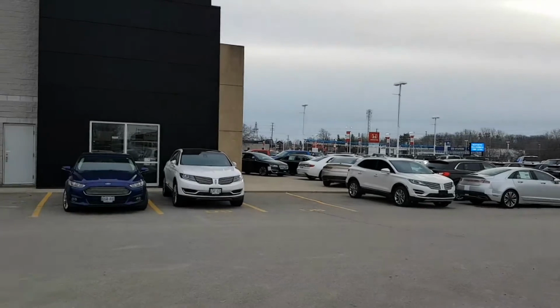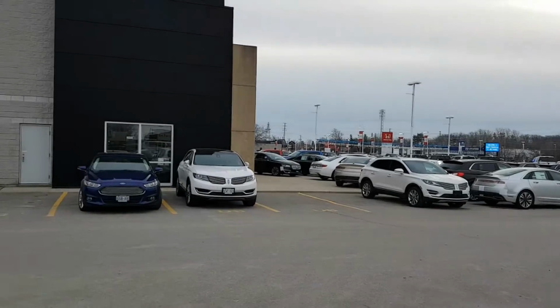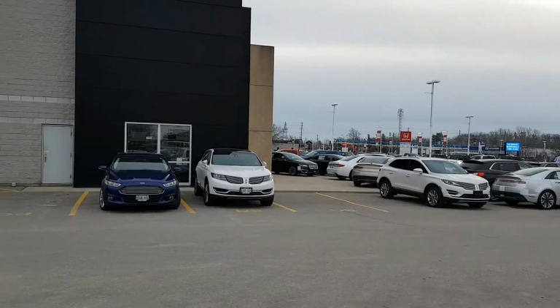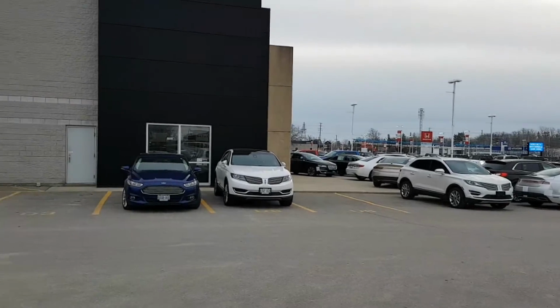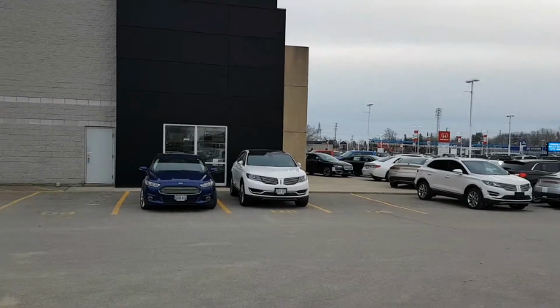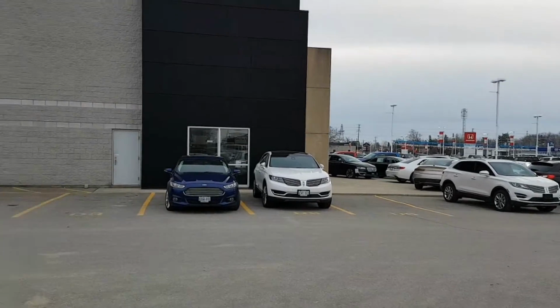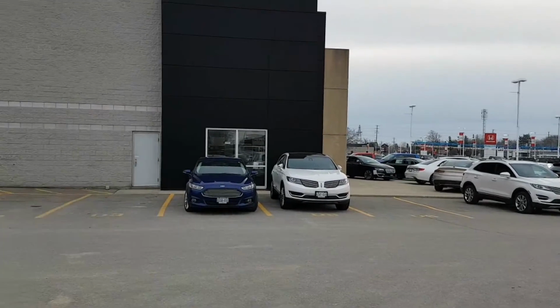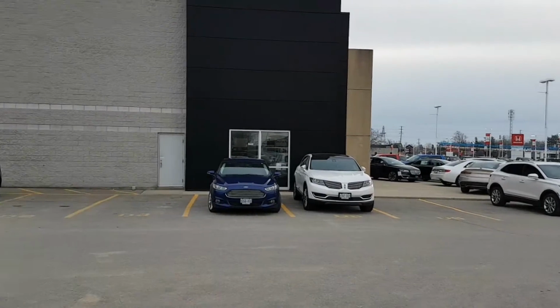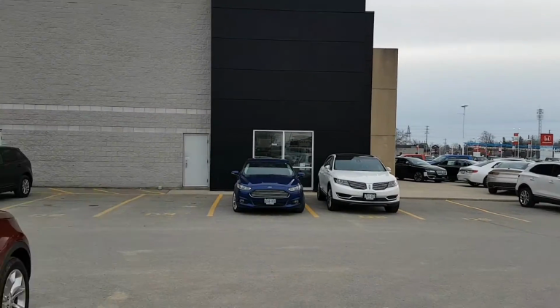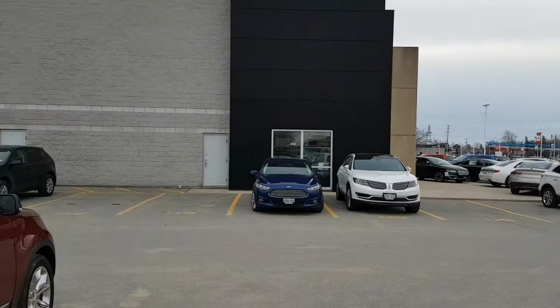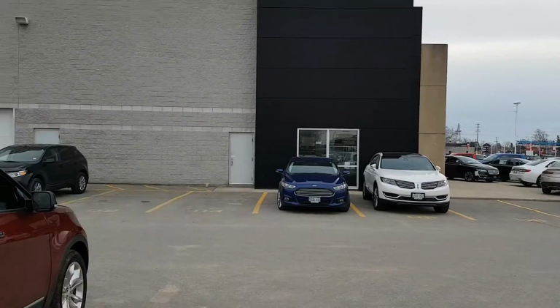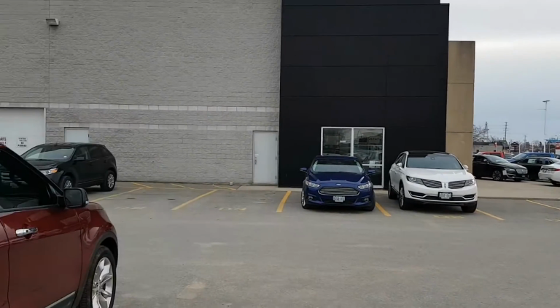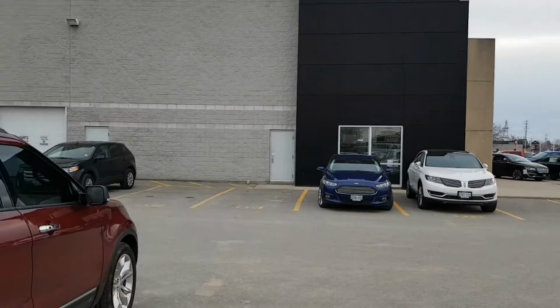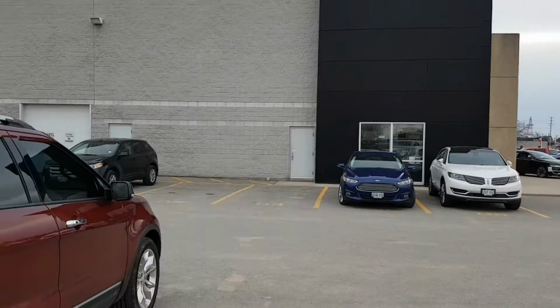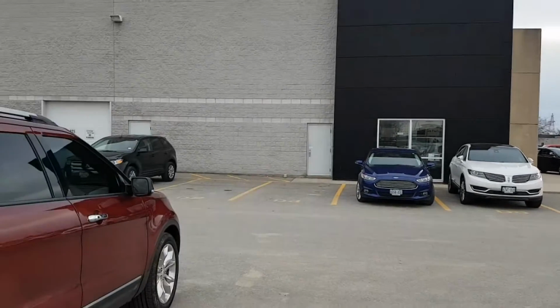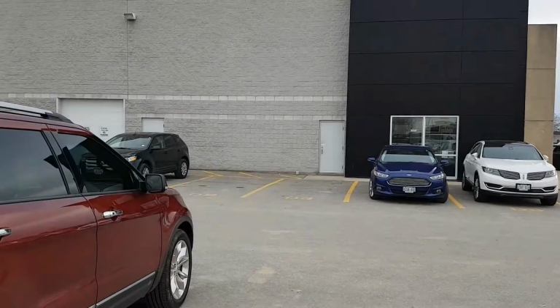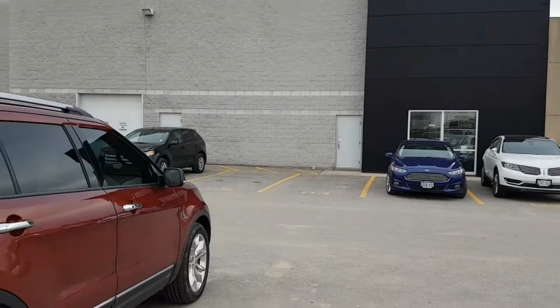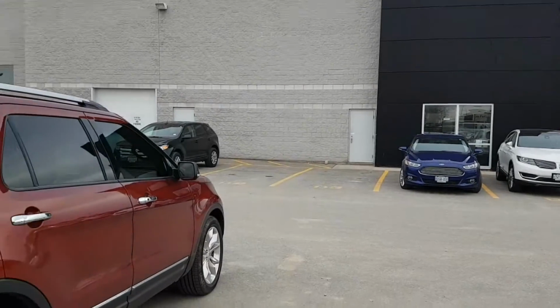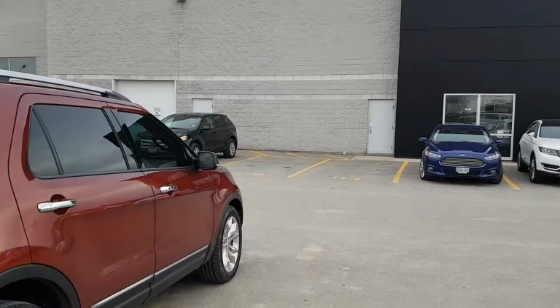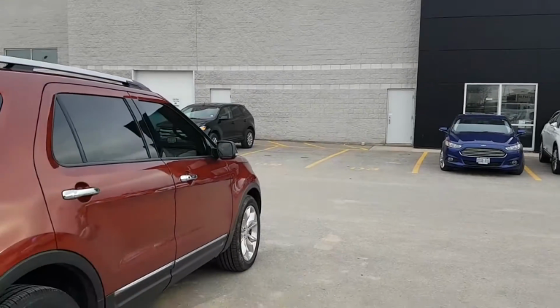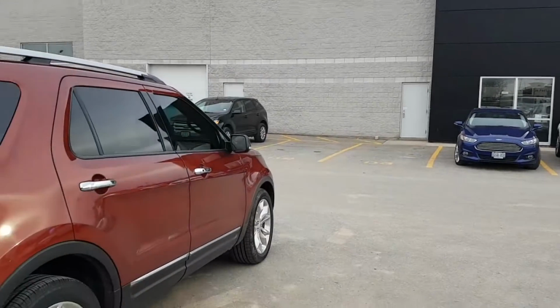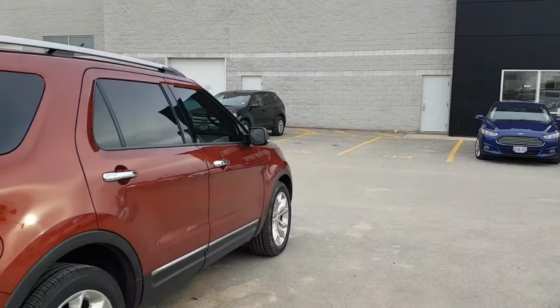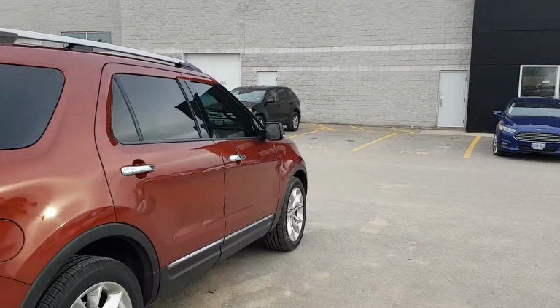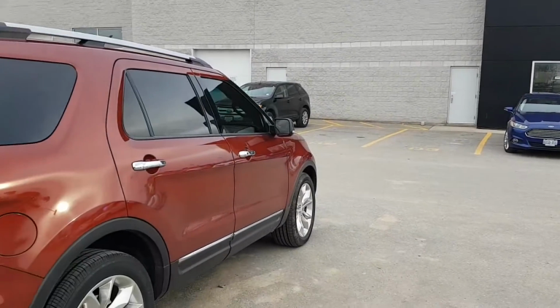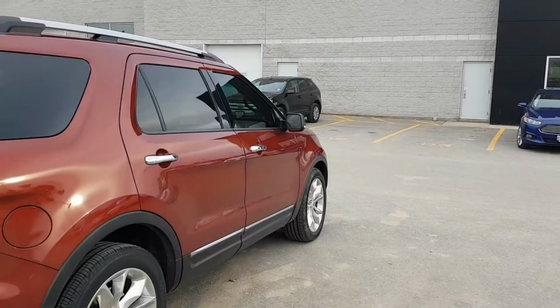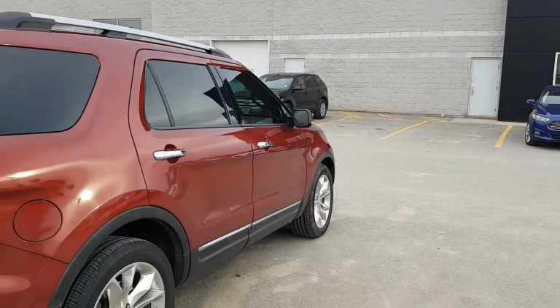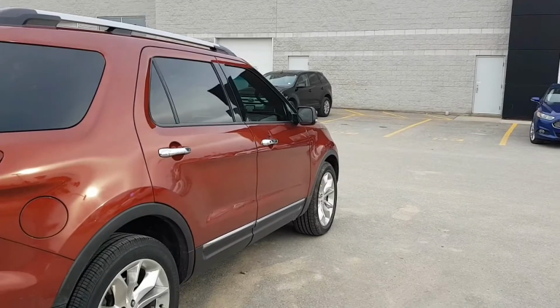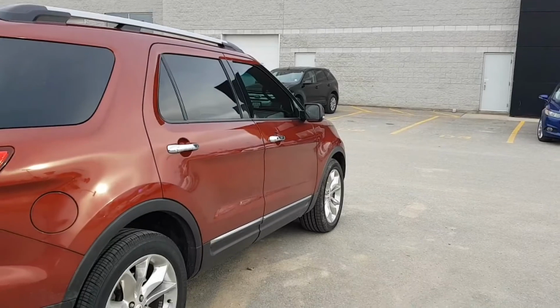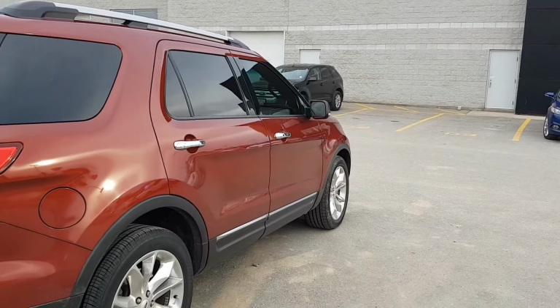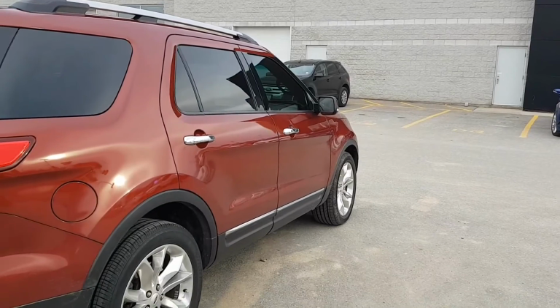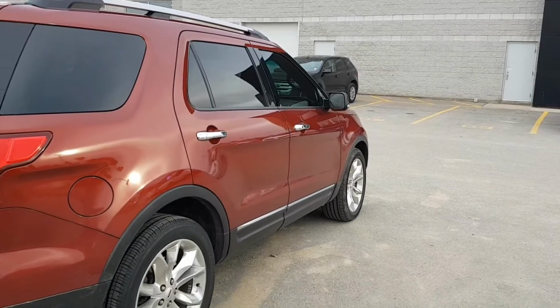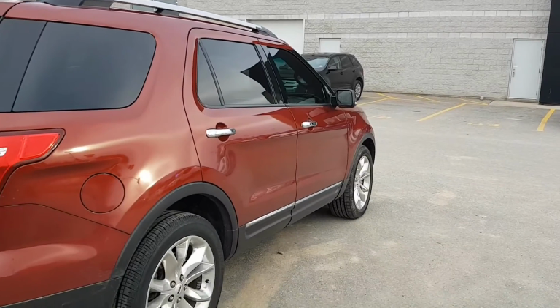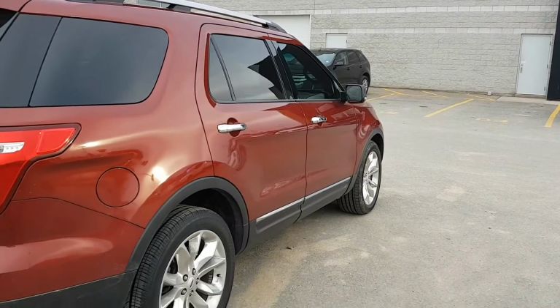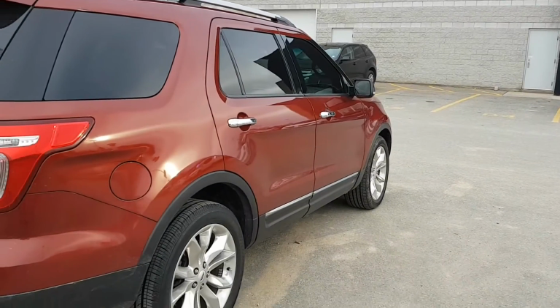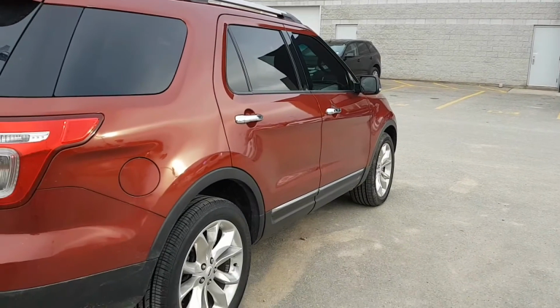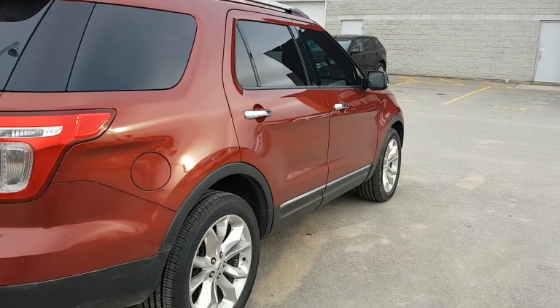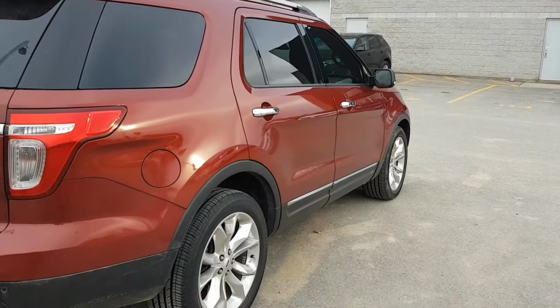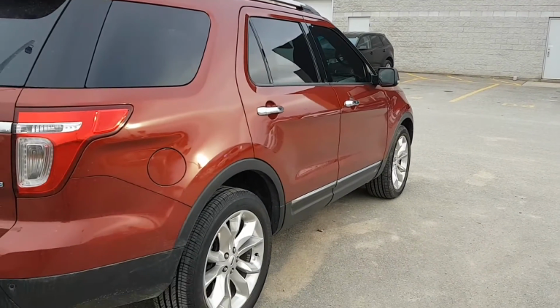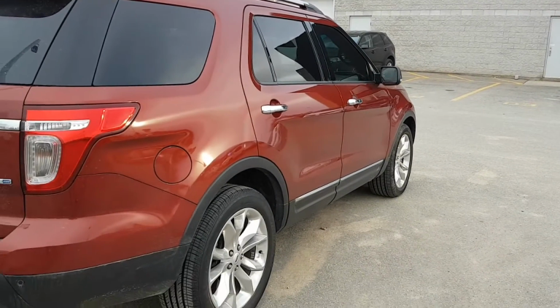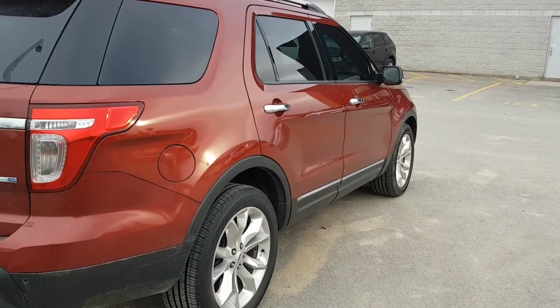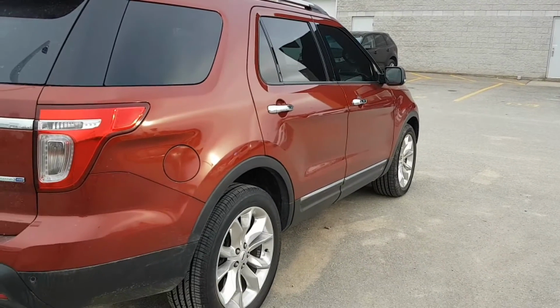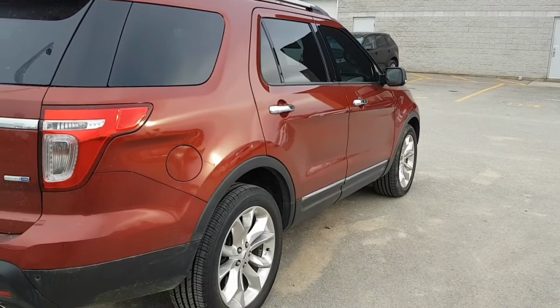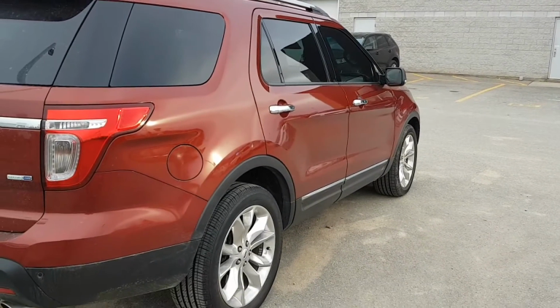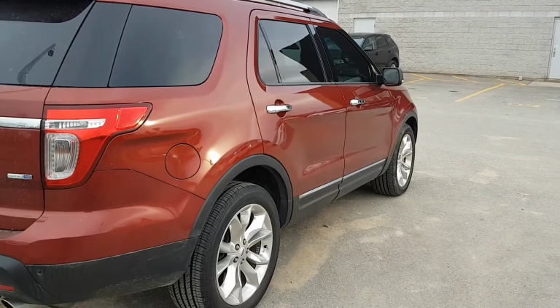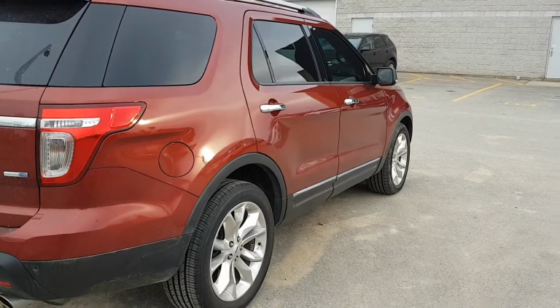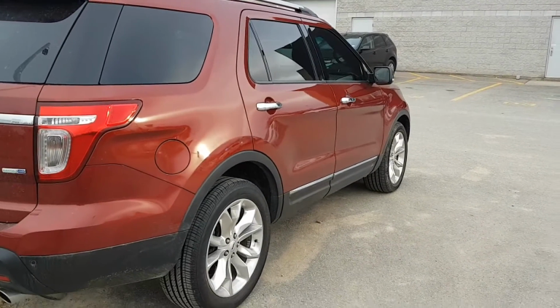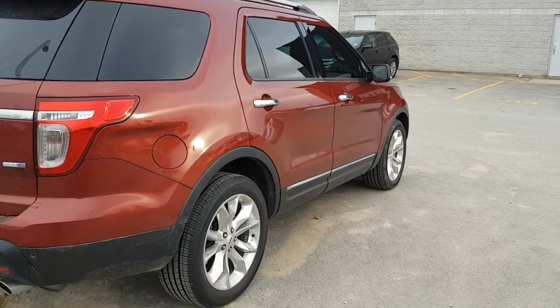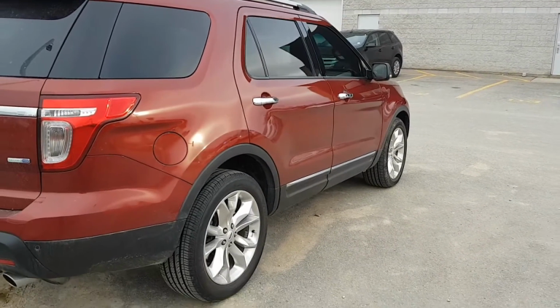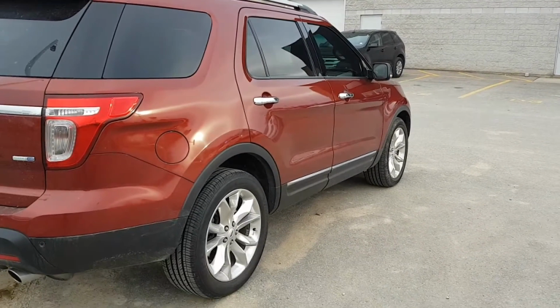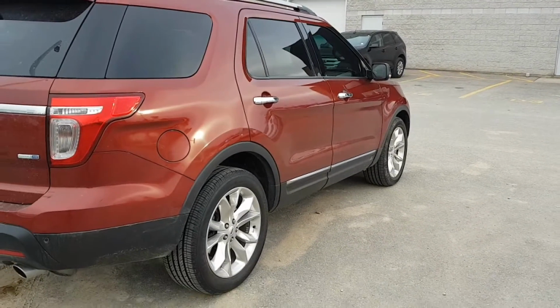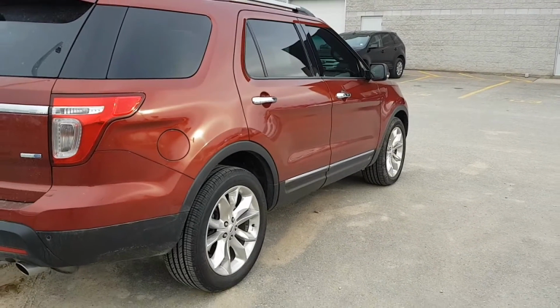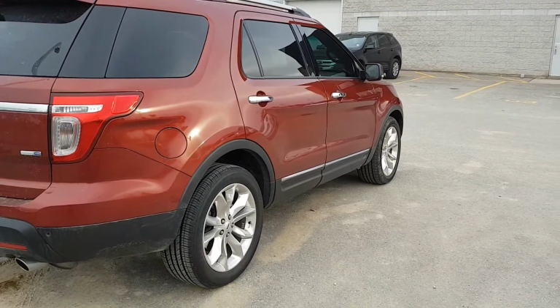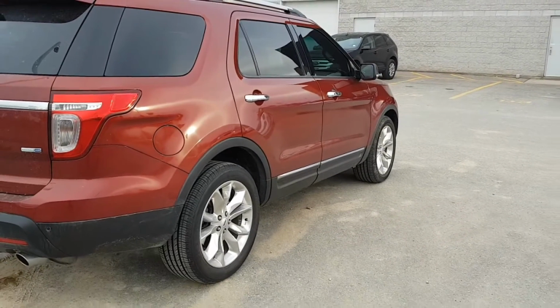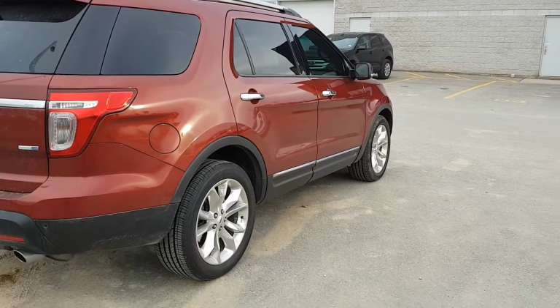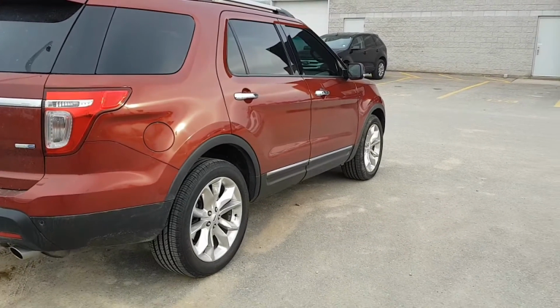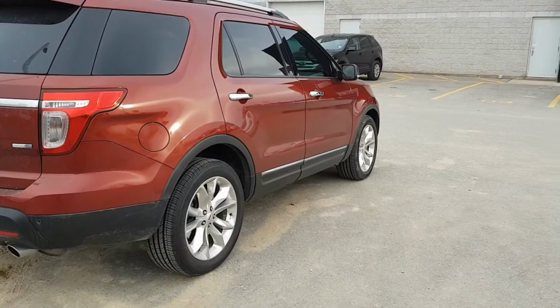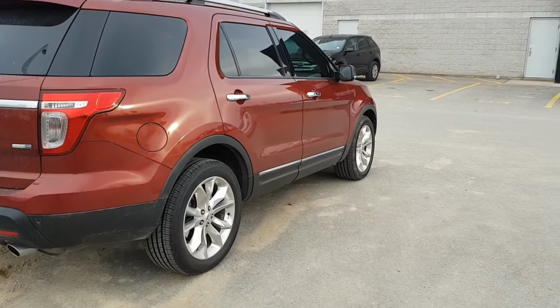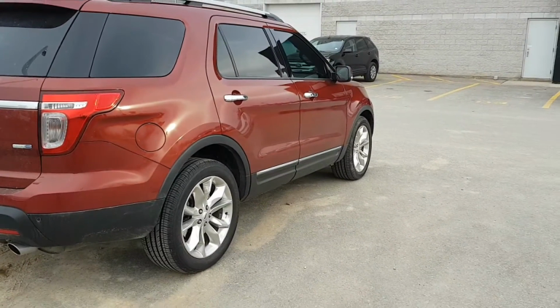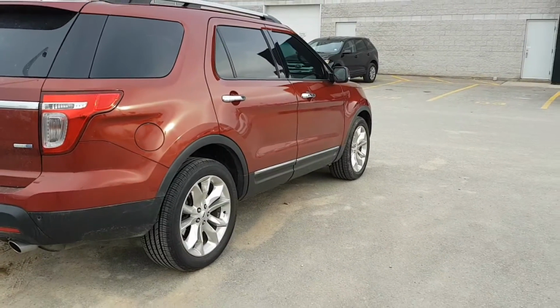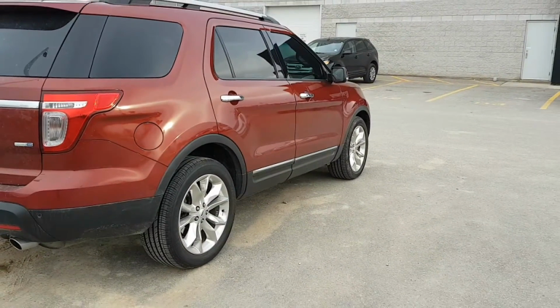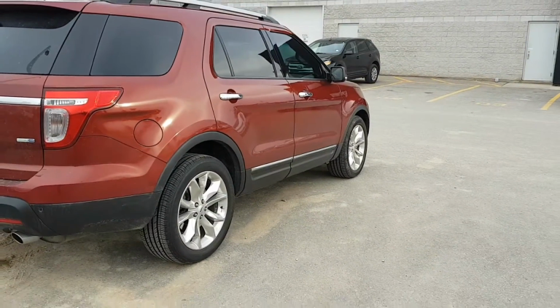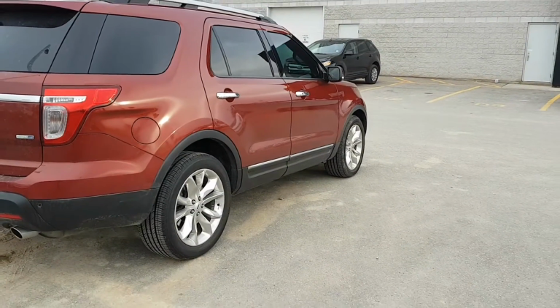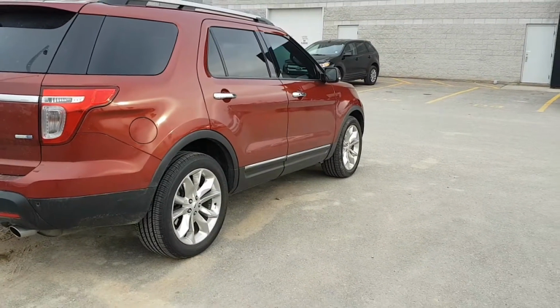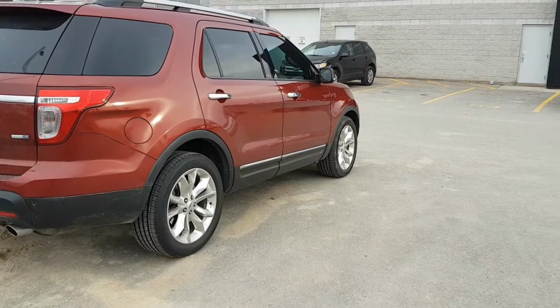Hey Val, this is John Bolt from Northway Ford here. I just wanted to do a quick video on this Explorer that you were calling and asking me about.